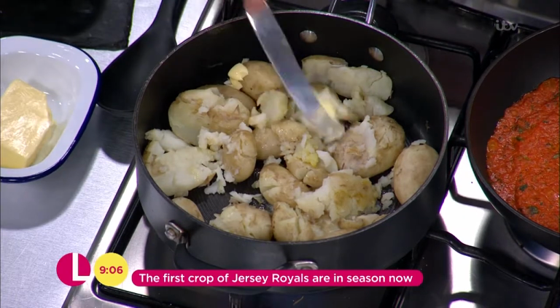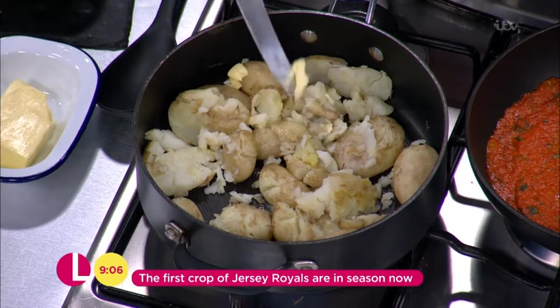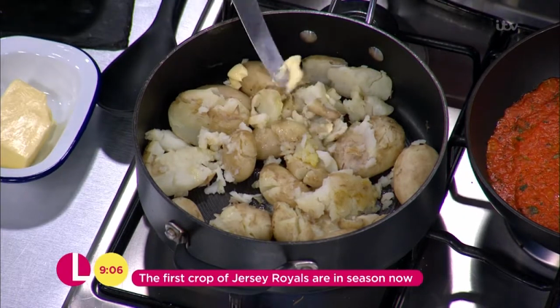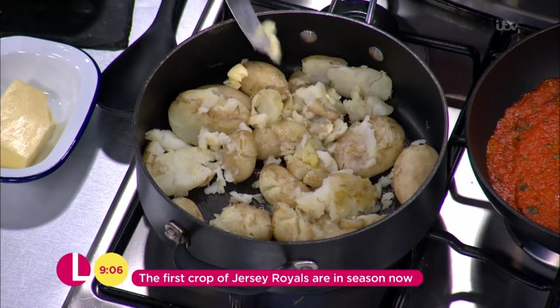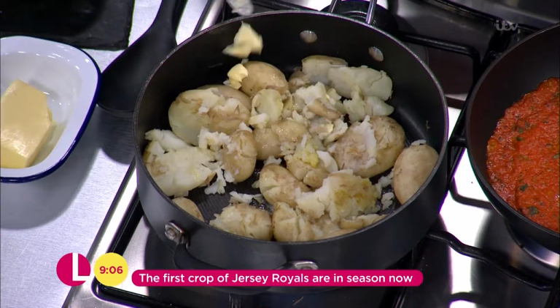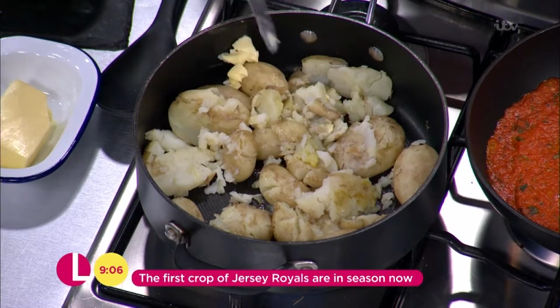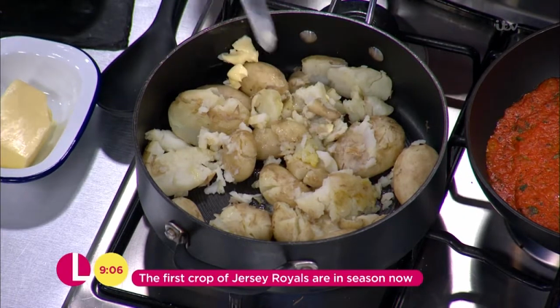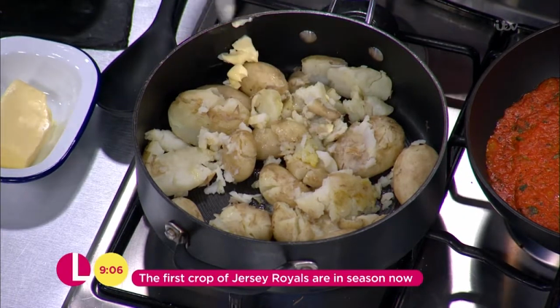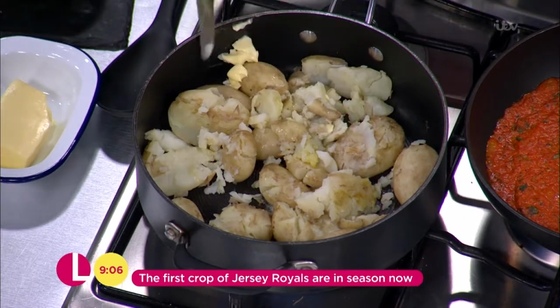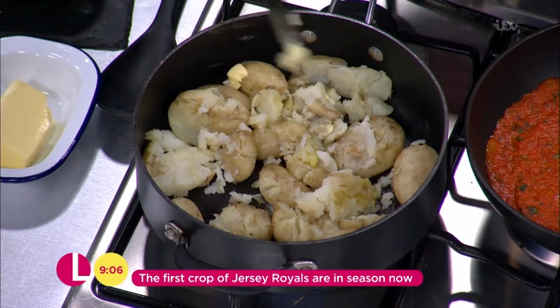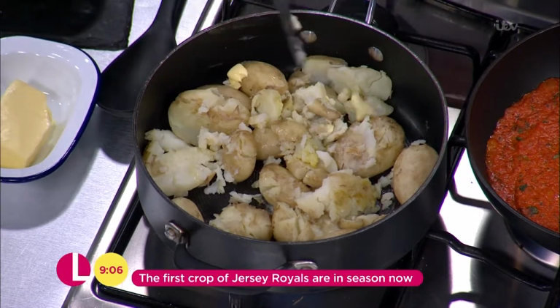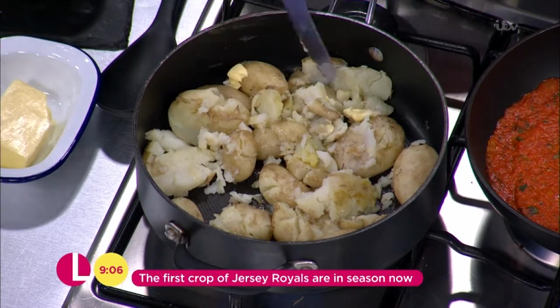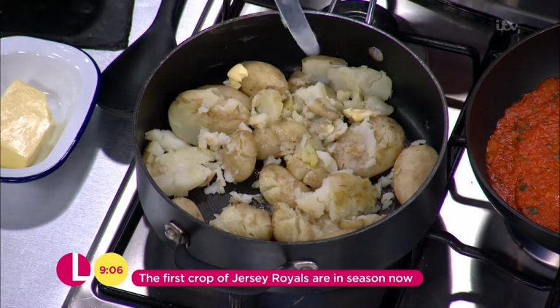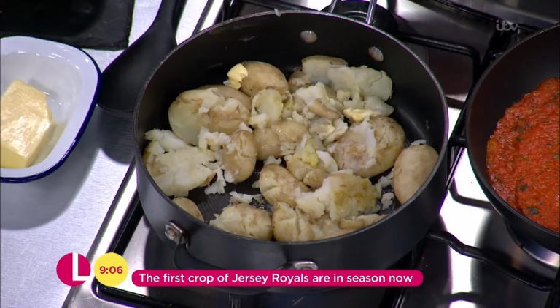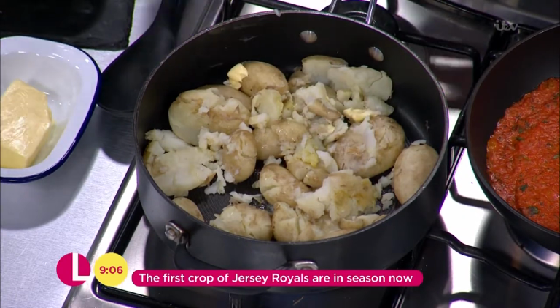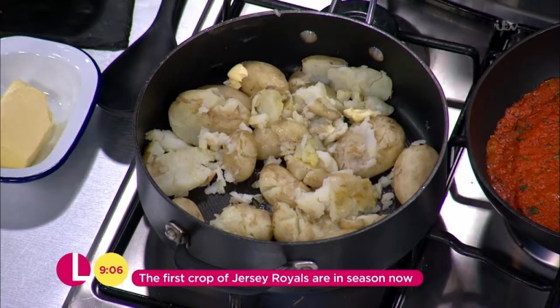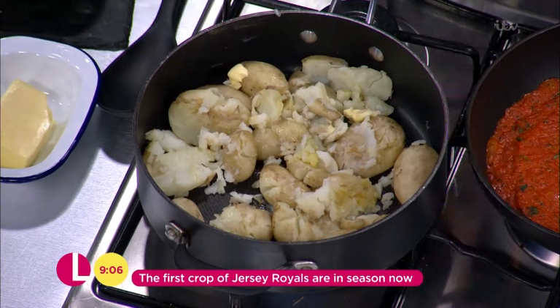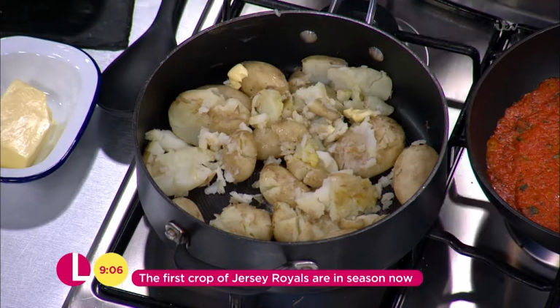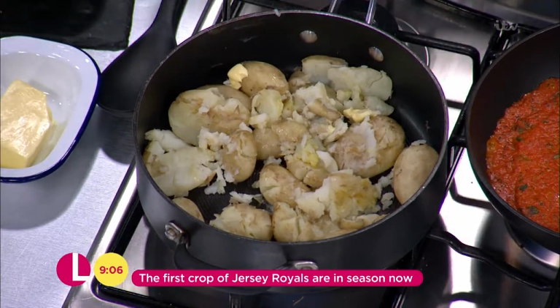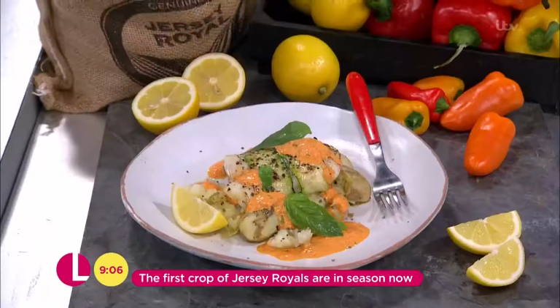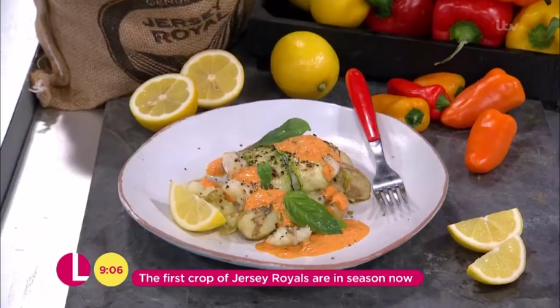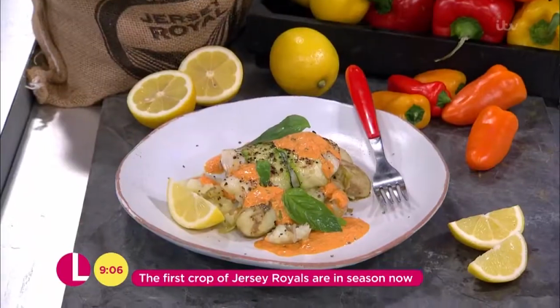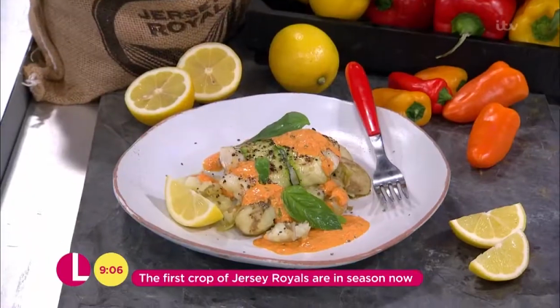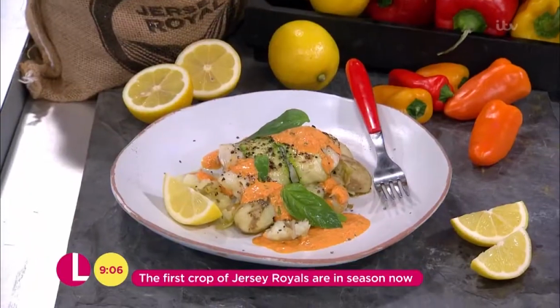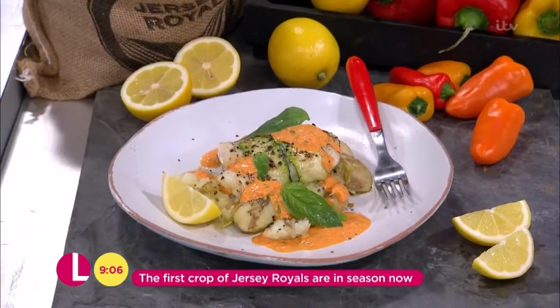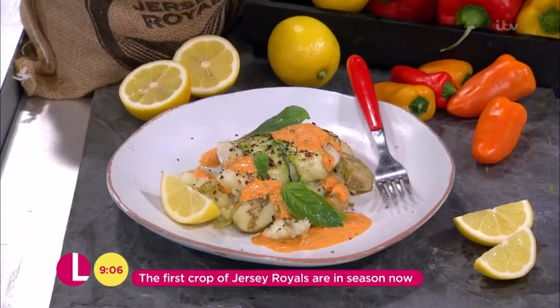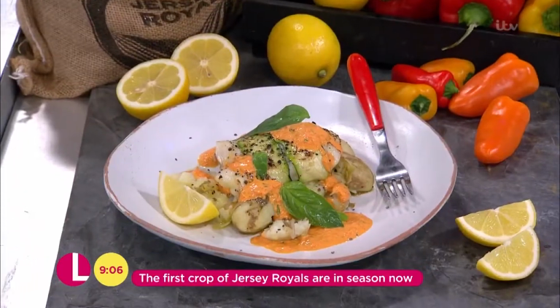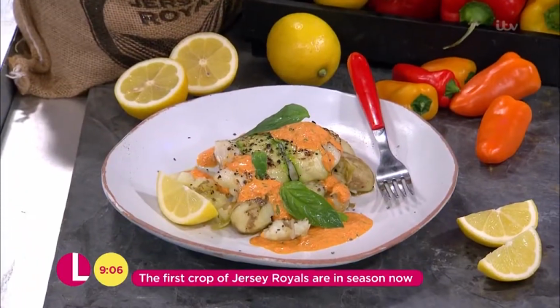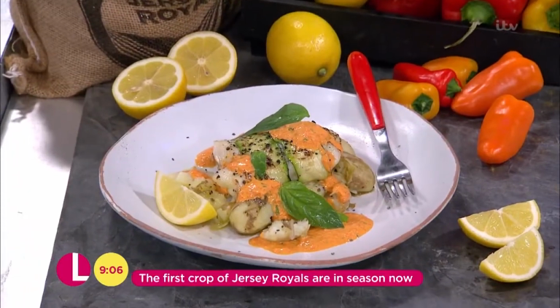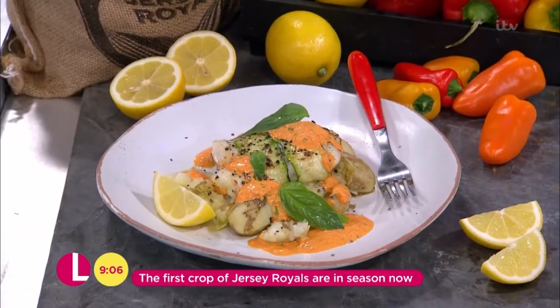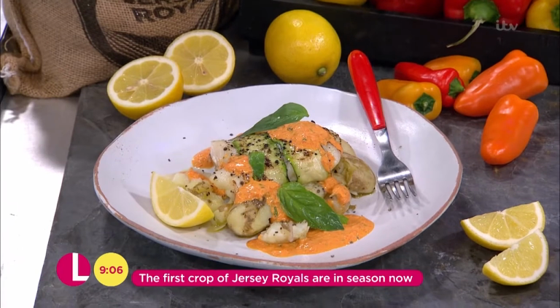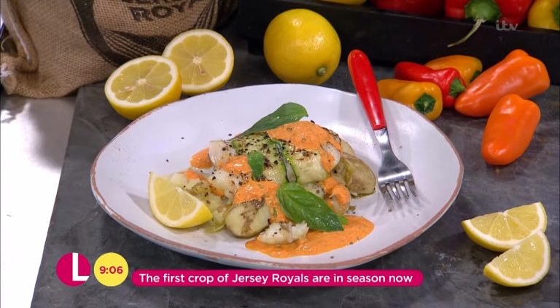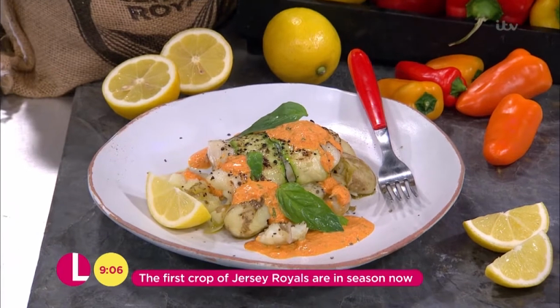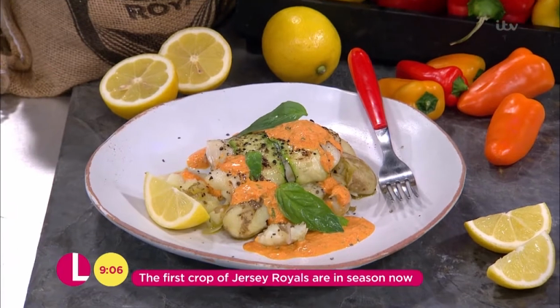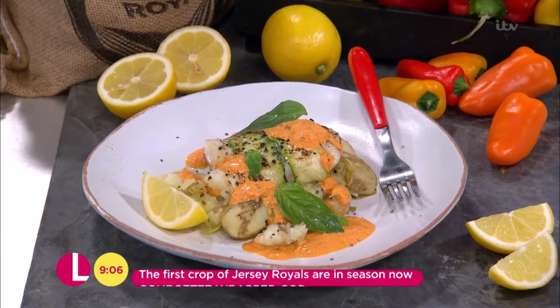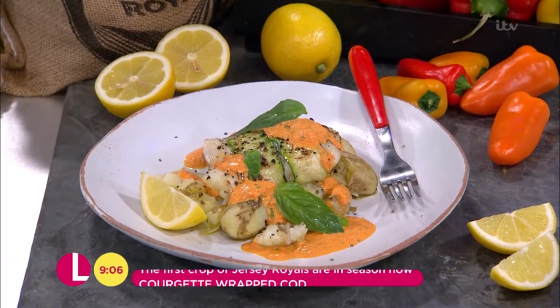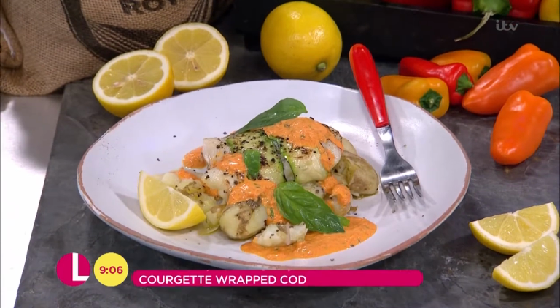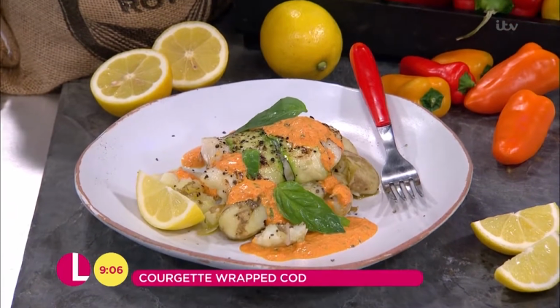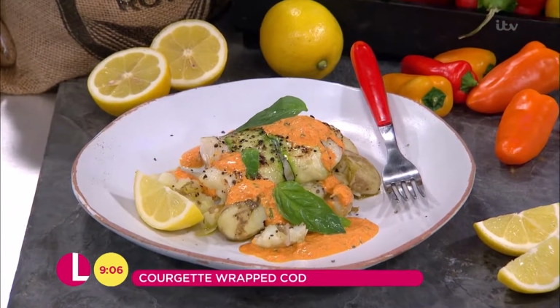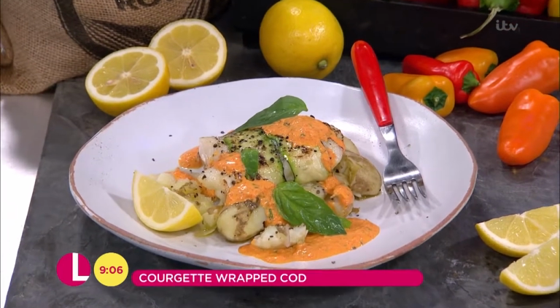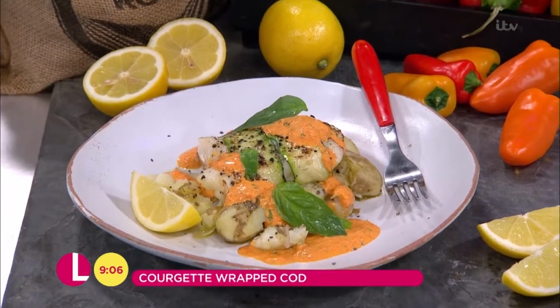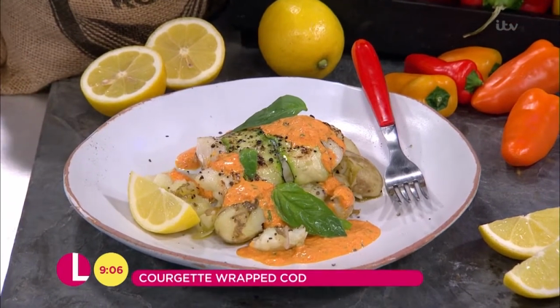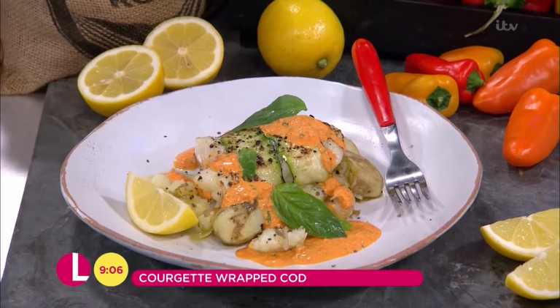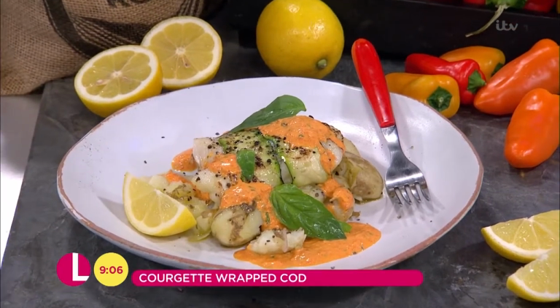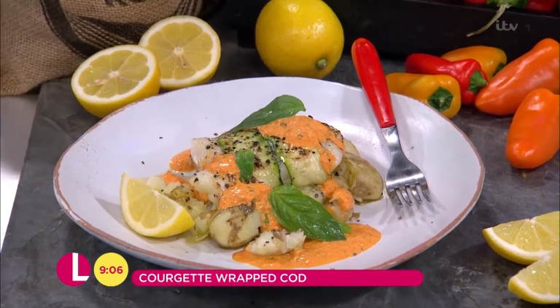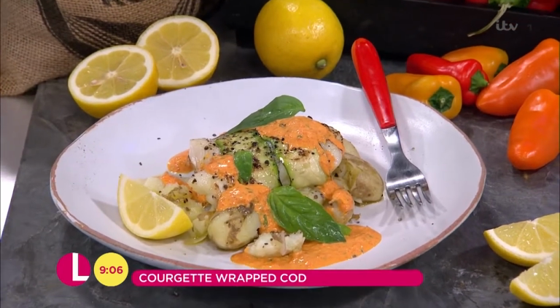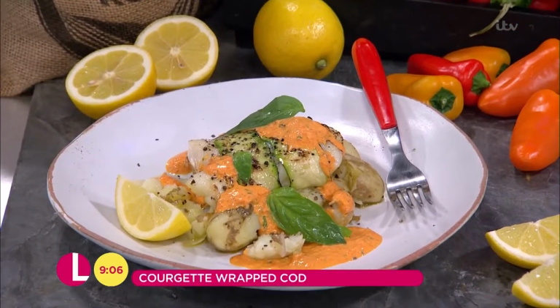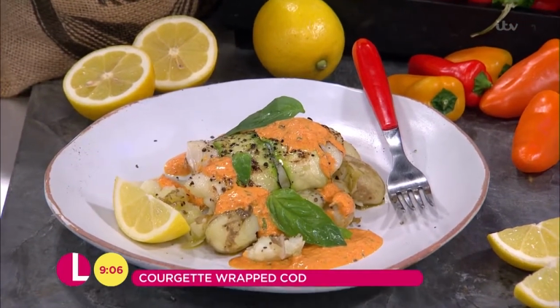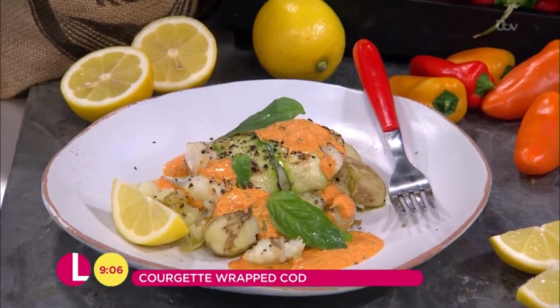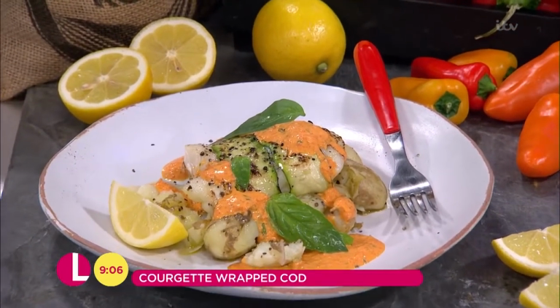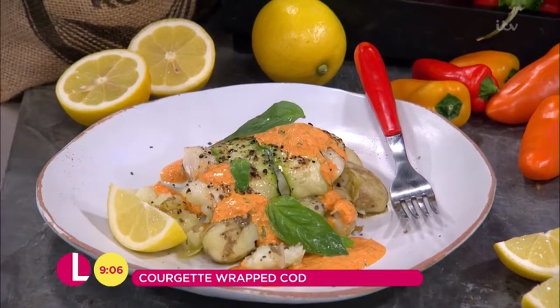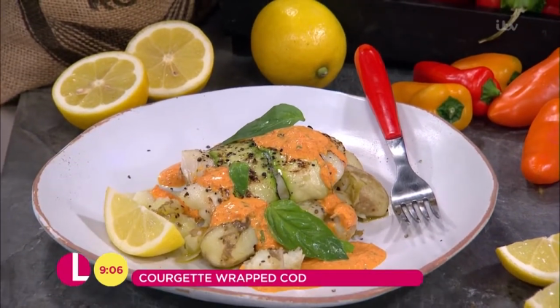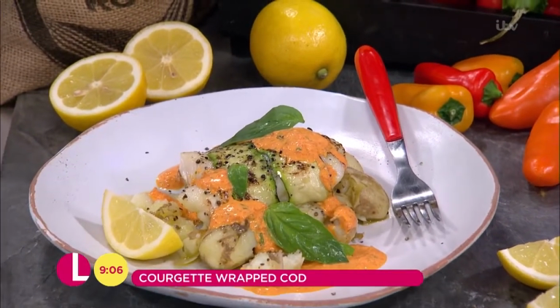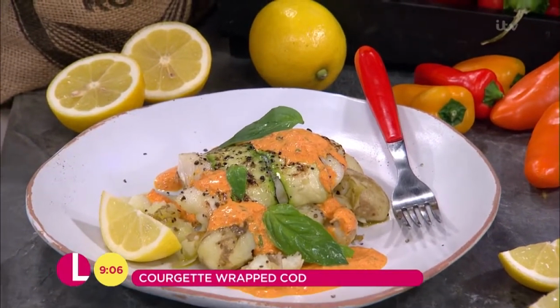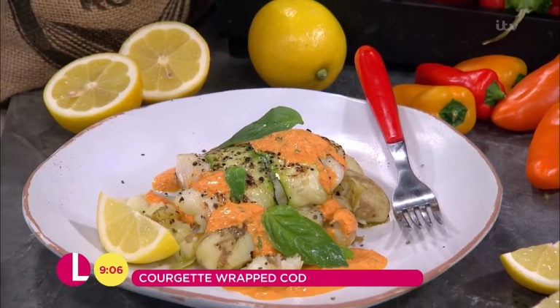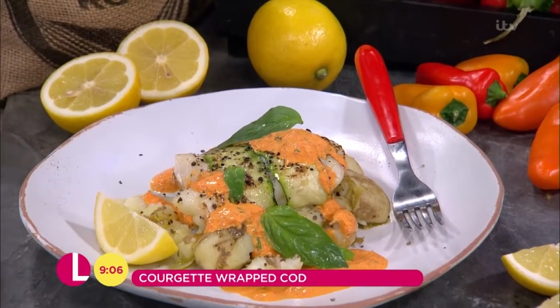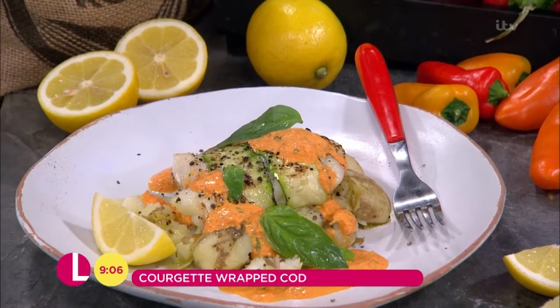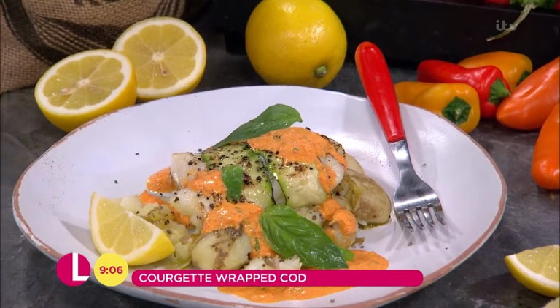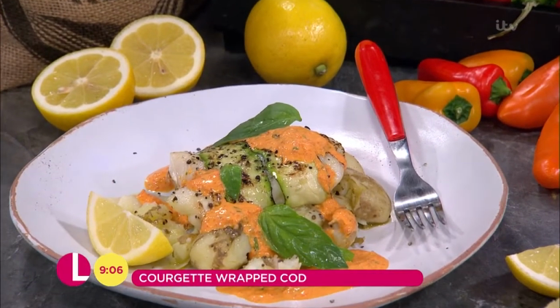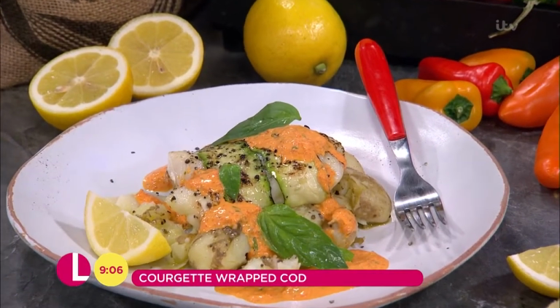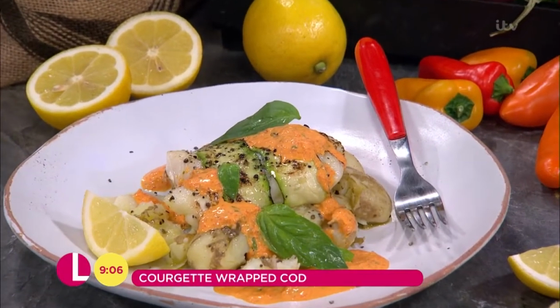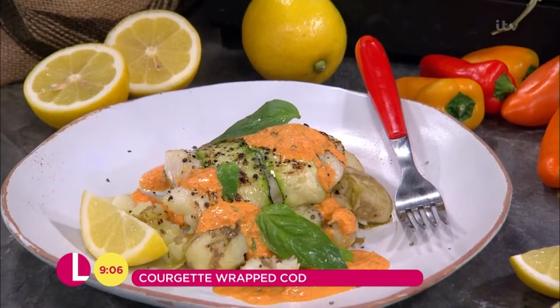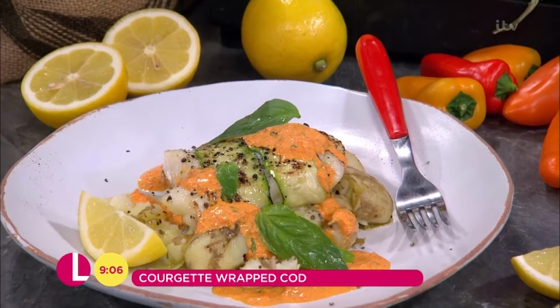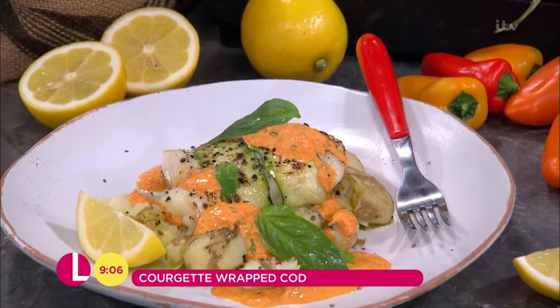I'm making a cod wrapped in courgette with a nice roasted red pepper sauce and these gorgeous Jersey Royals. It's lovely but it's quite easy.